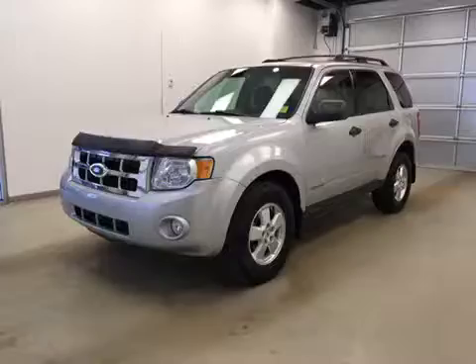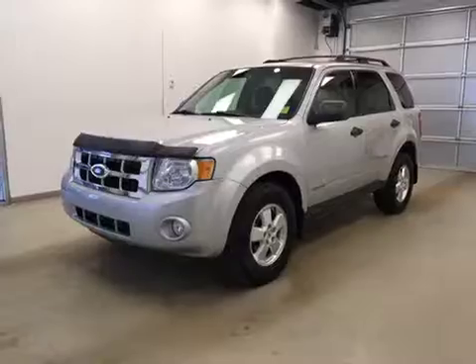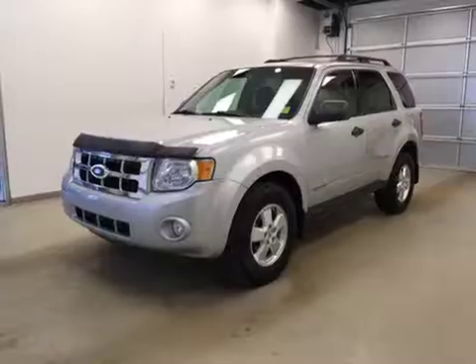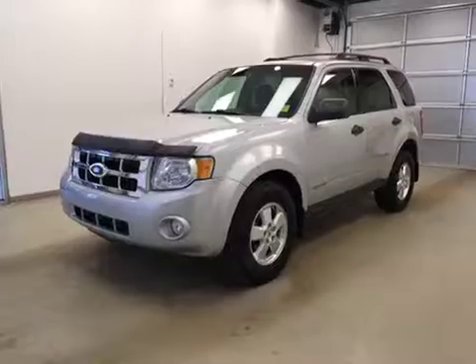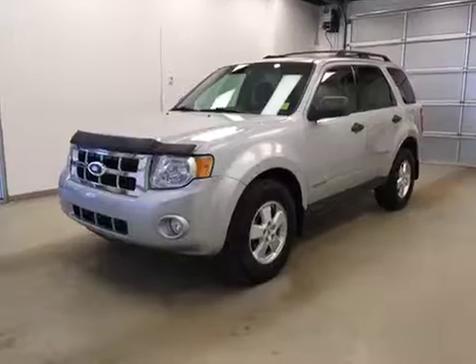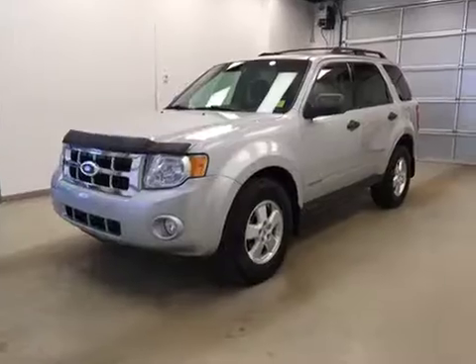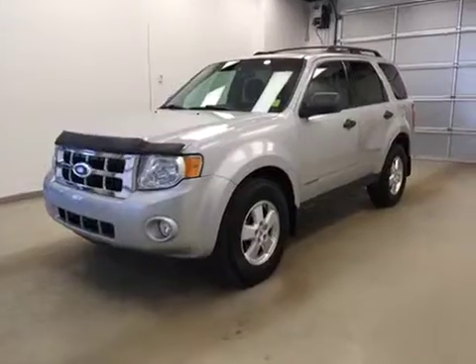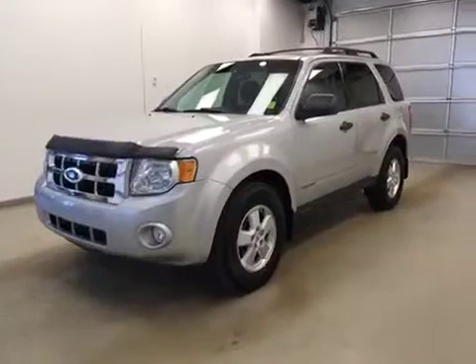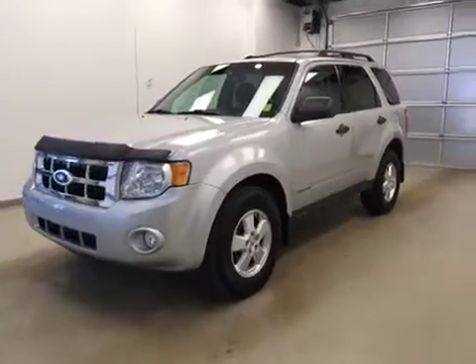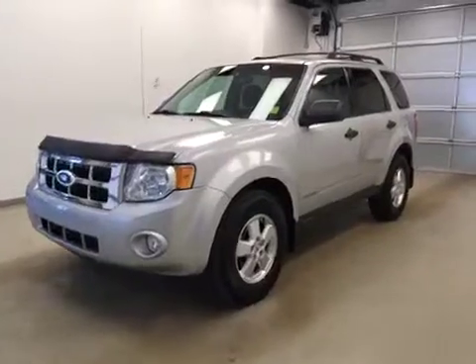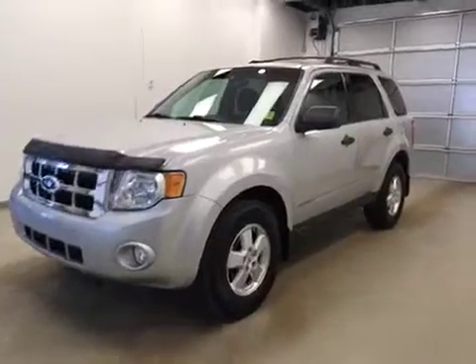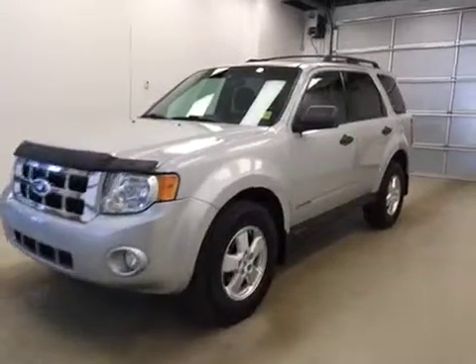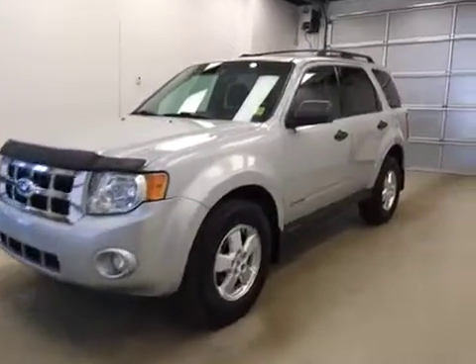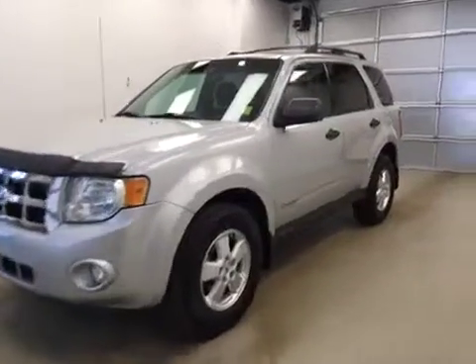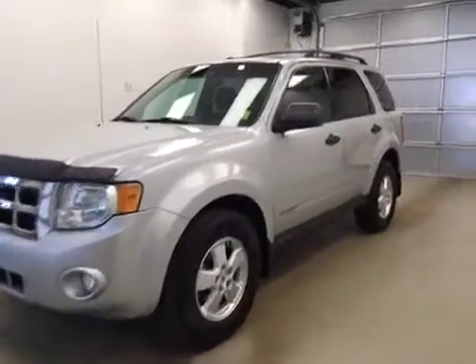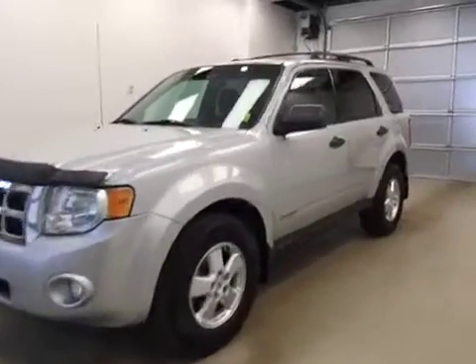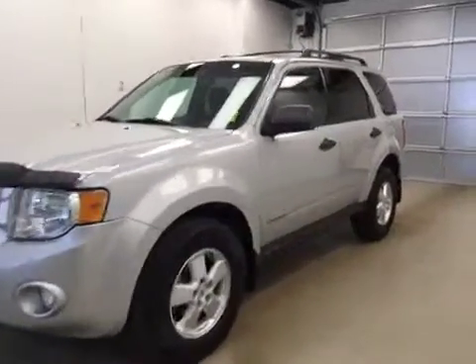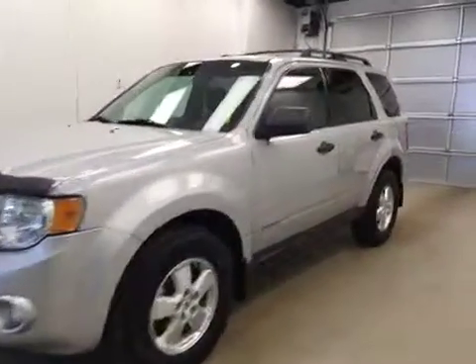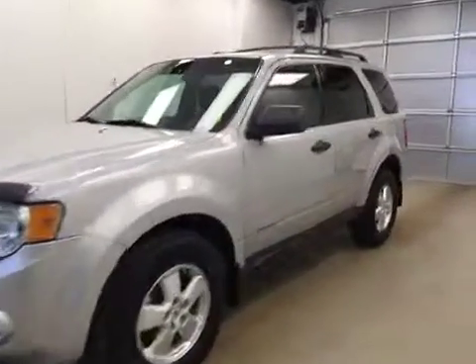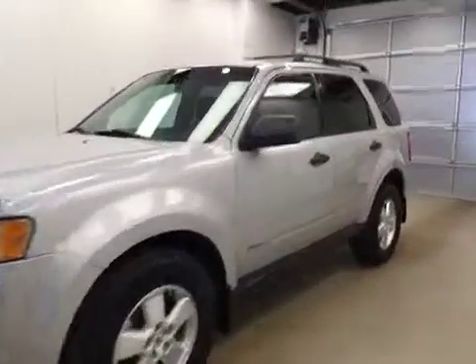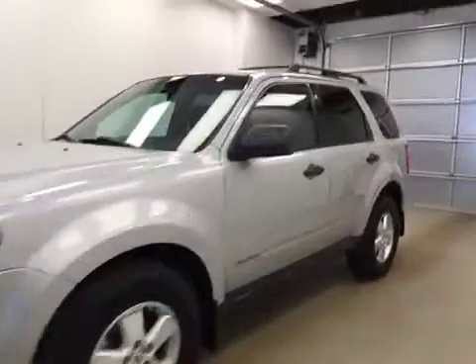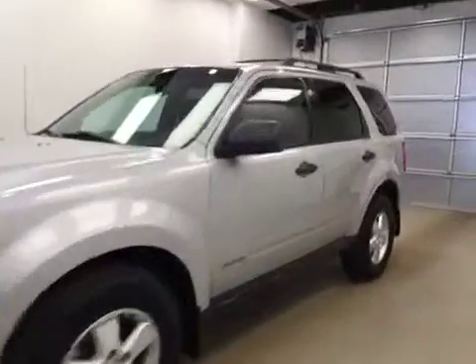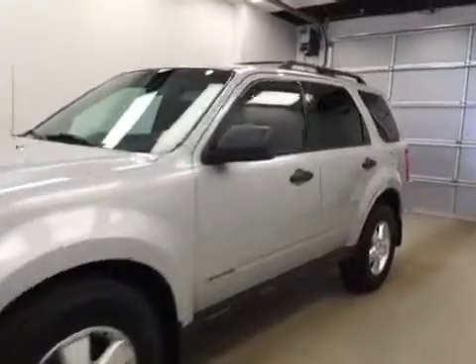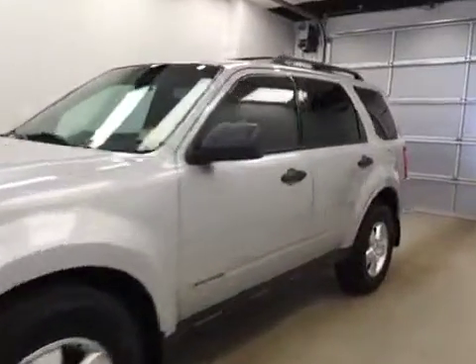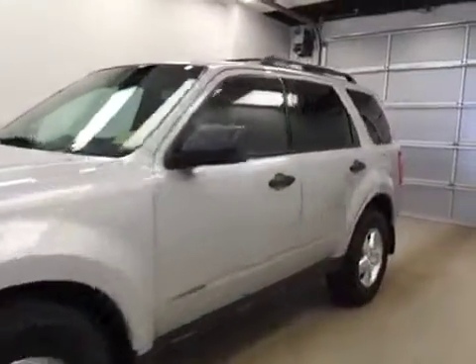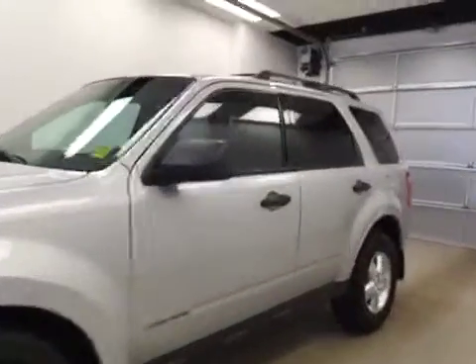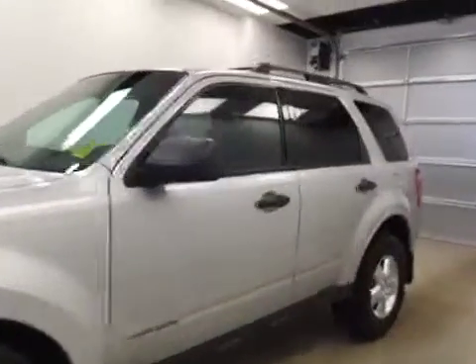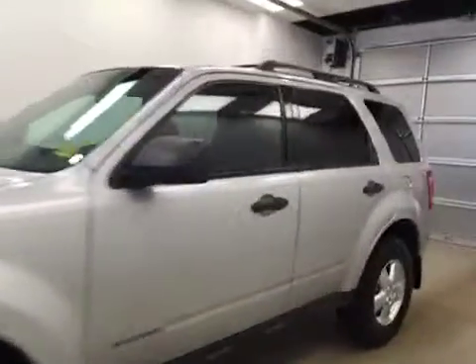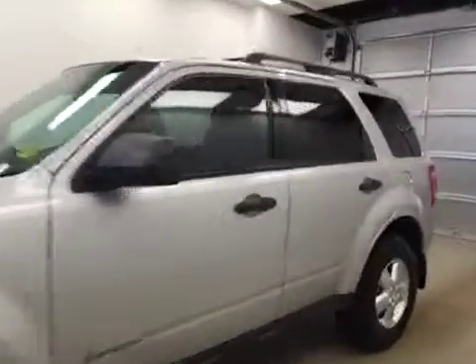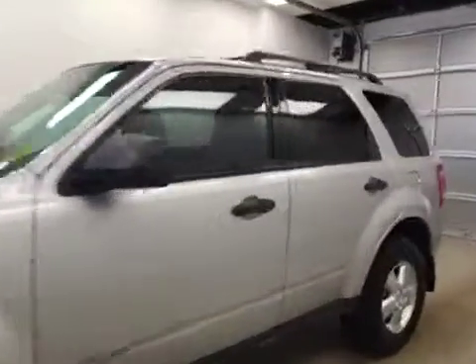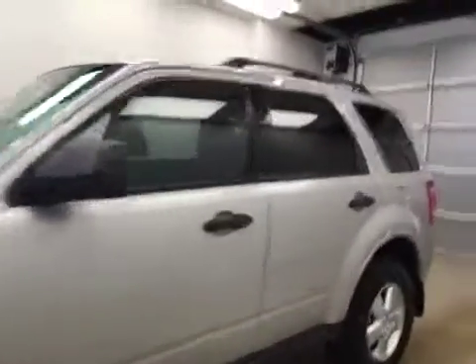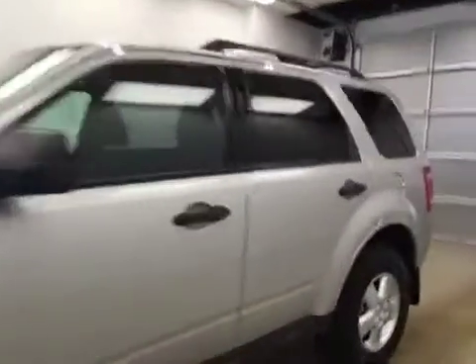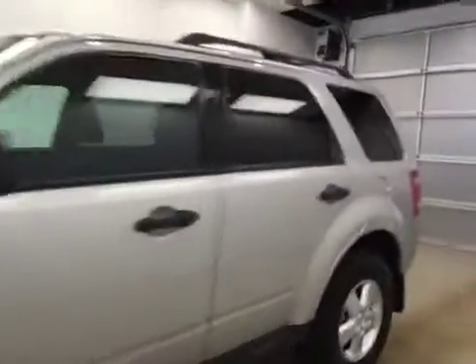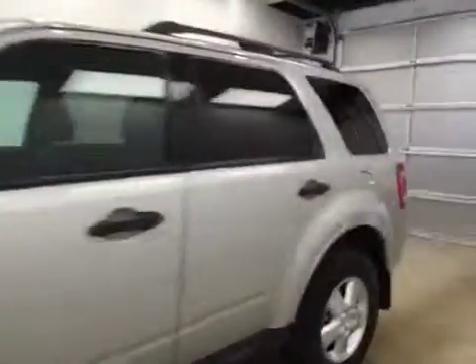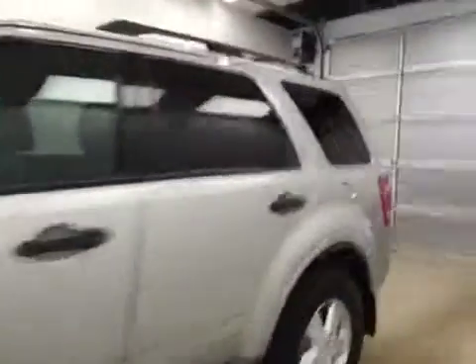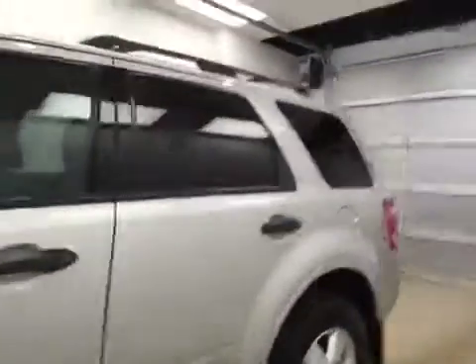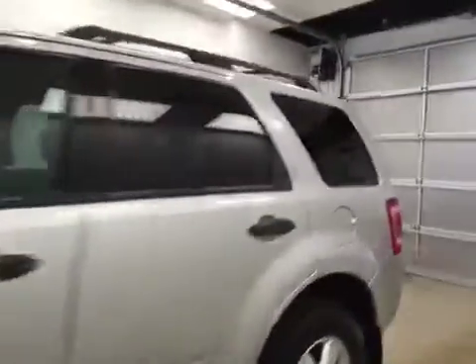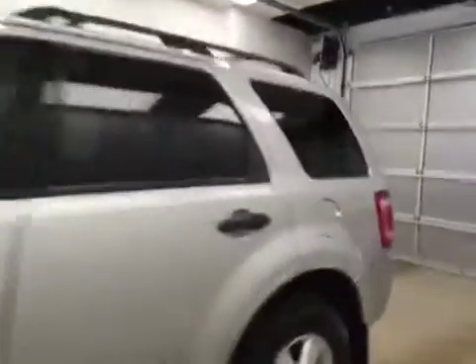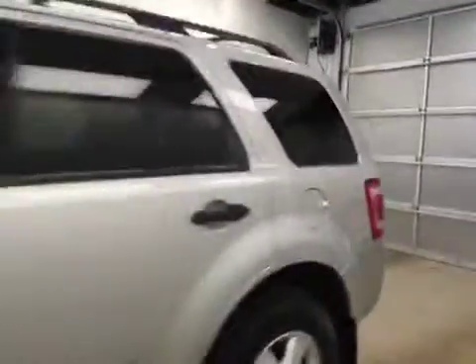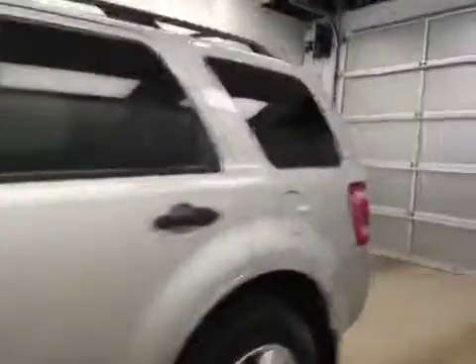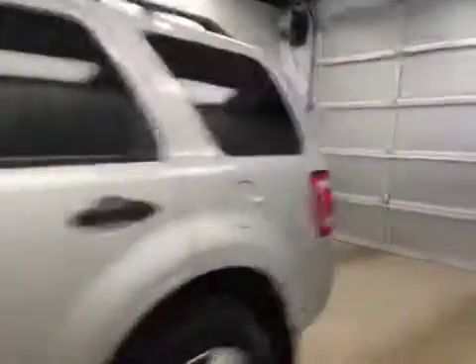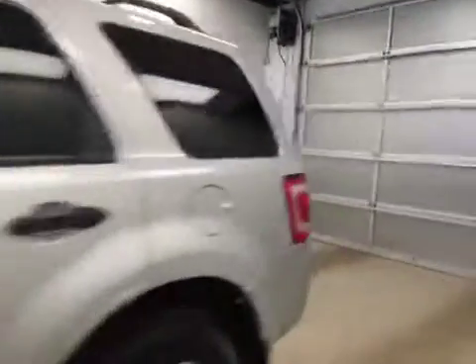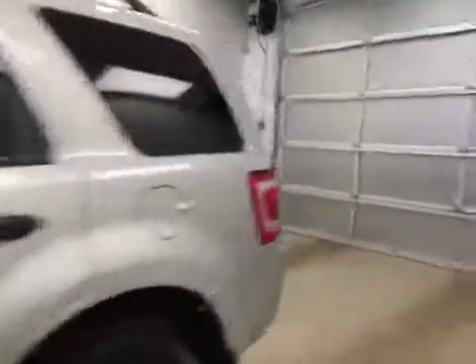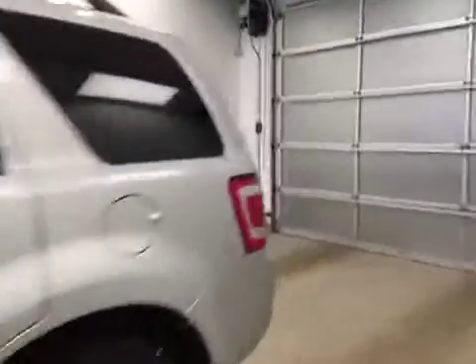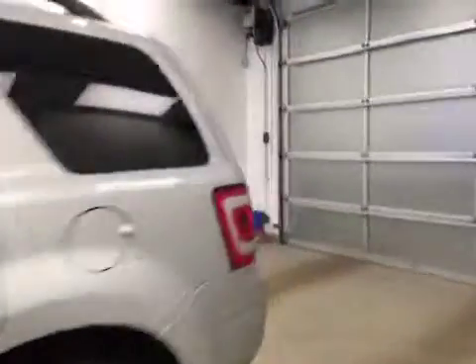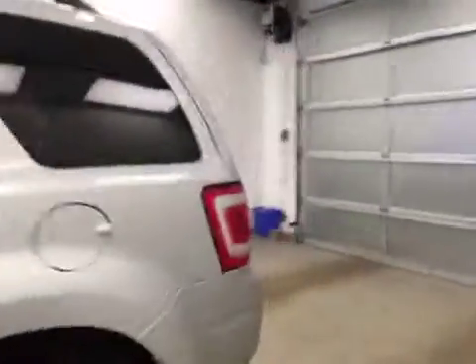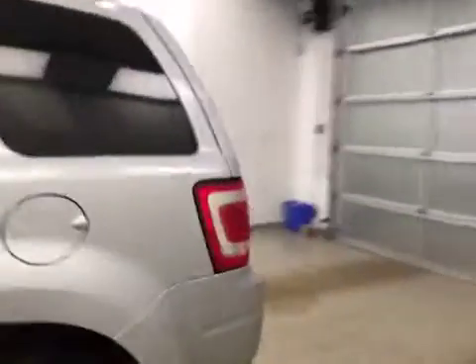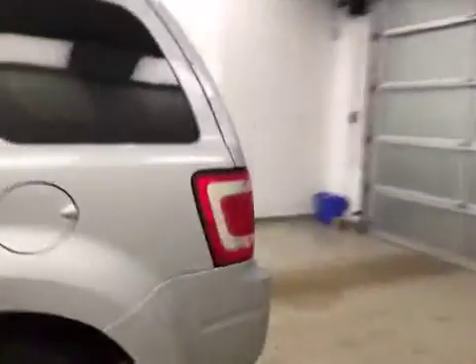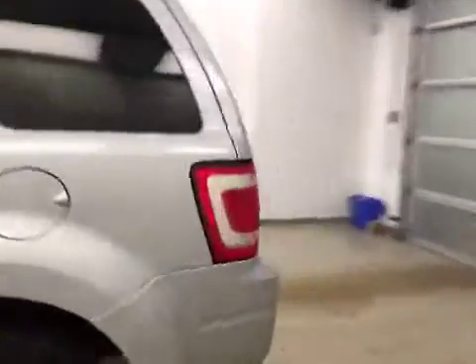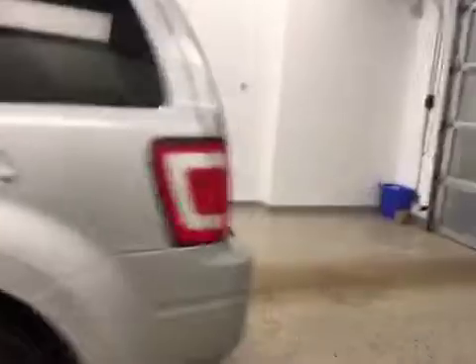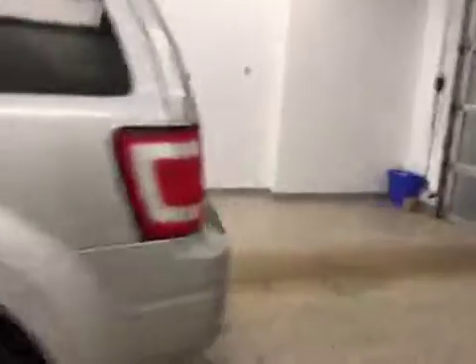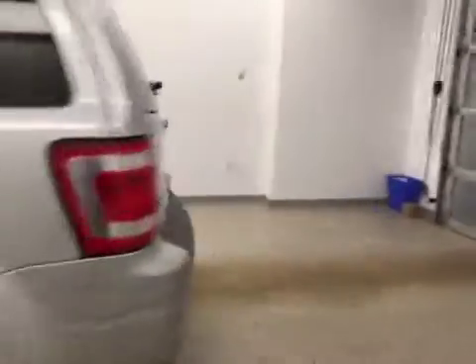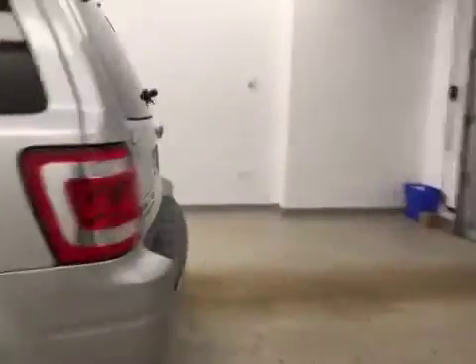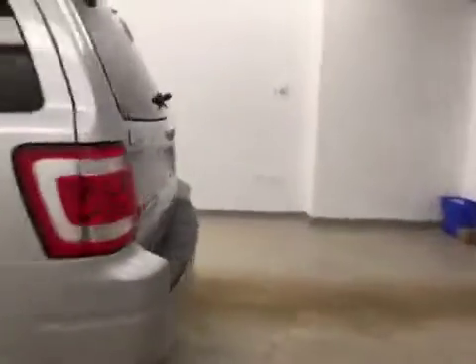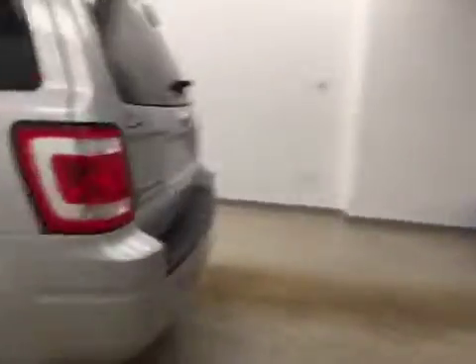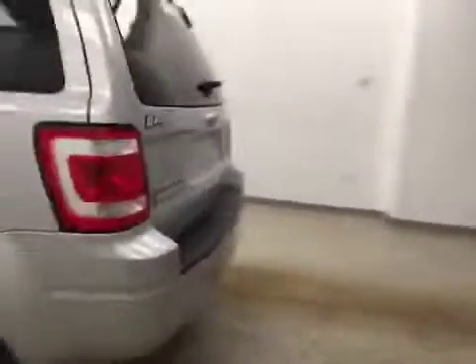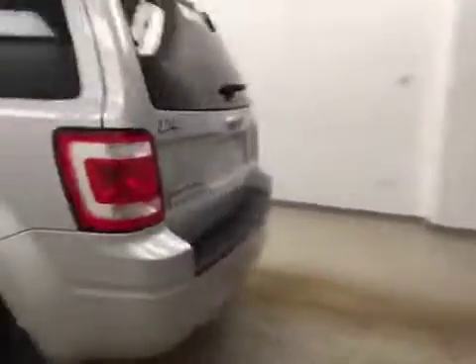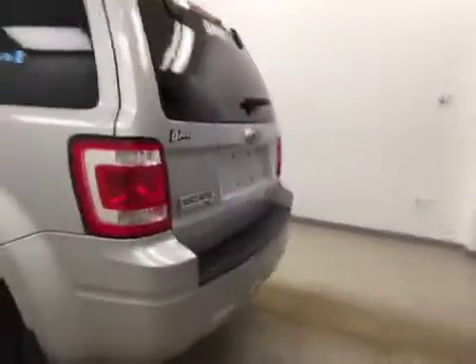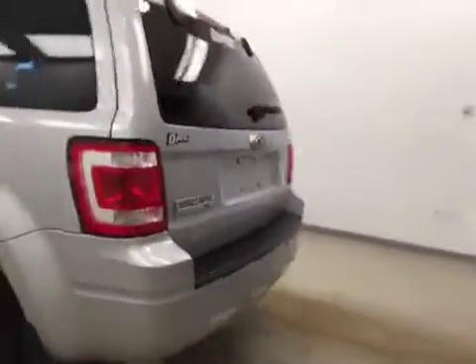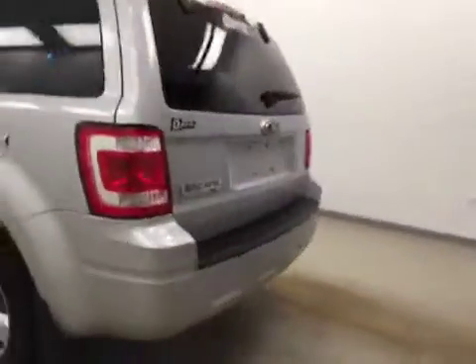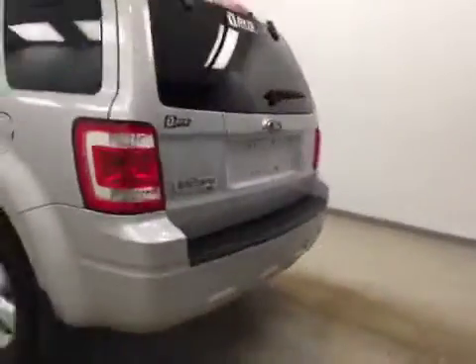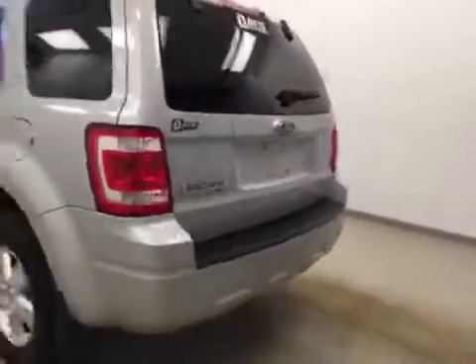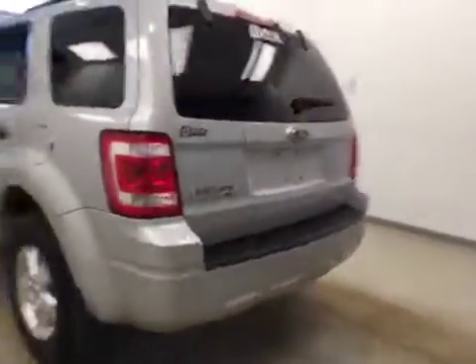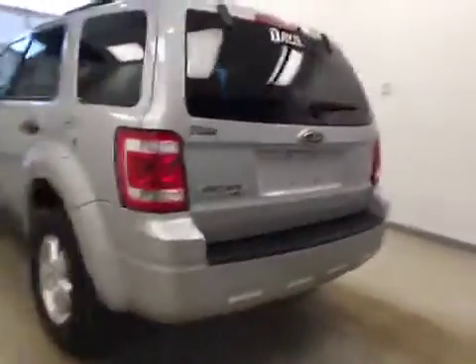This is stock number 163940, a 2008 Ford Escape. Exterior color is silver.